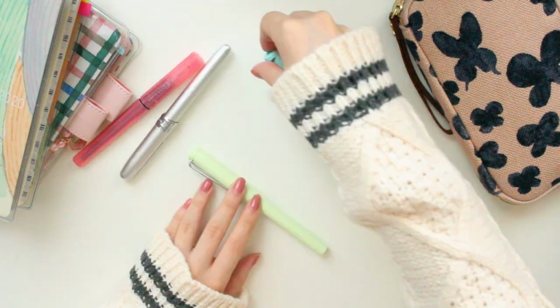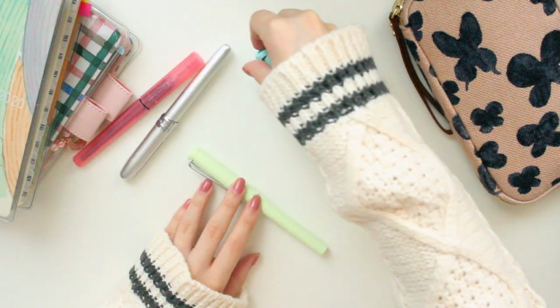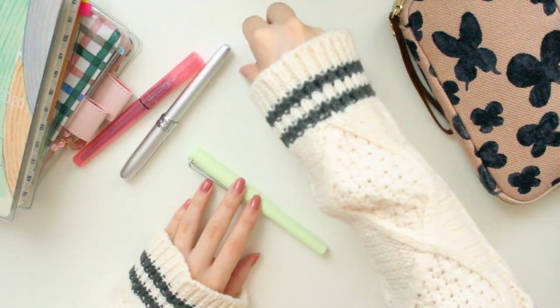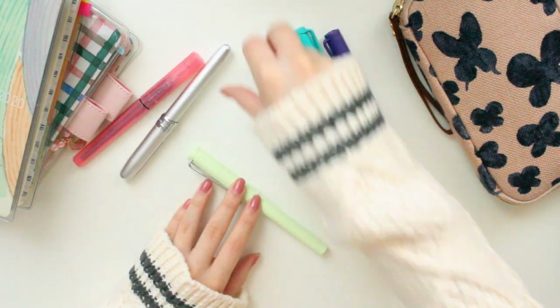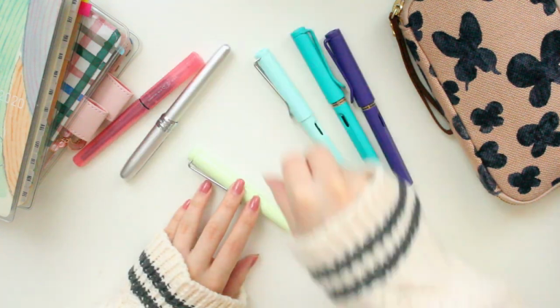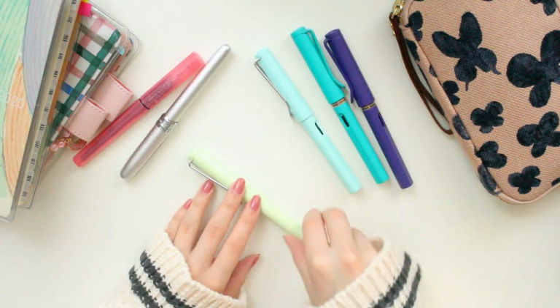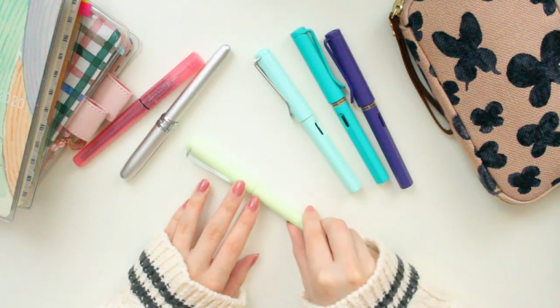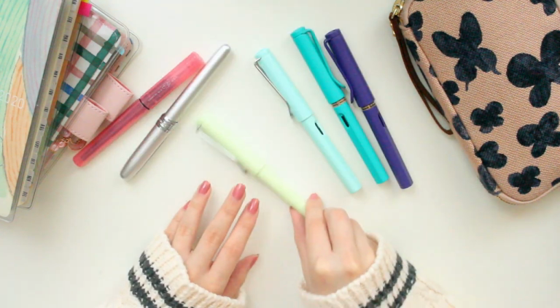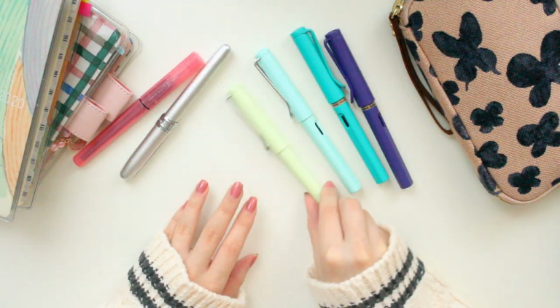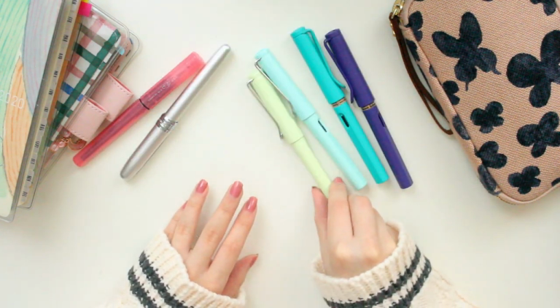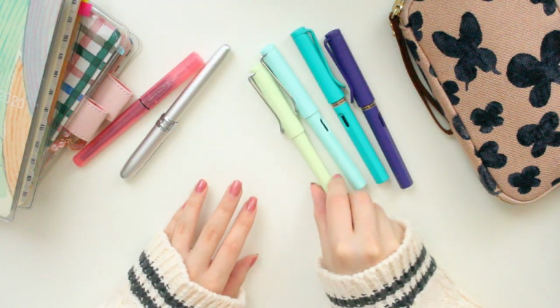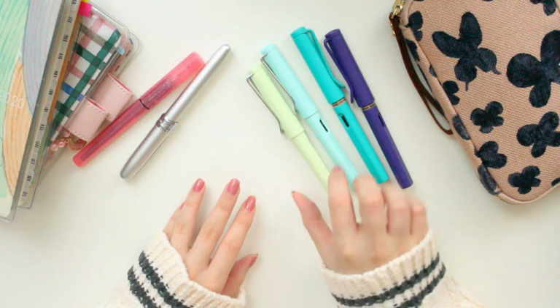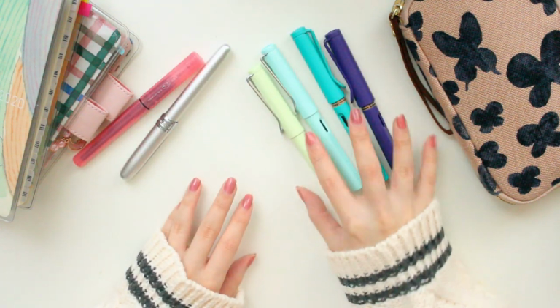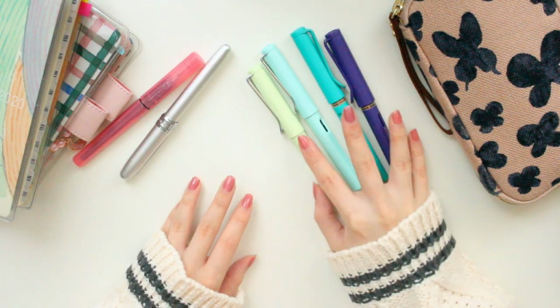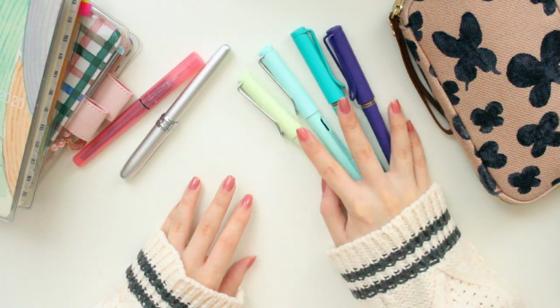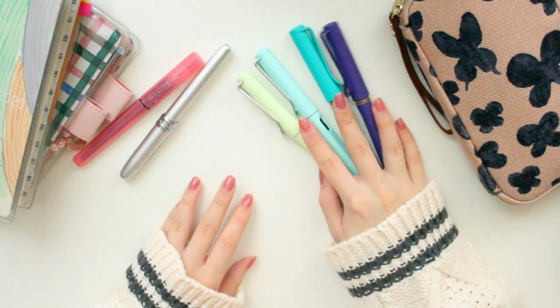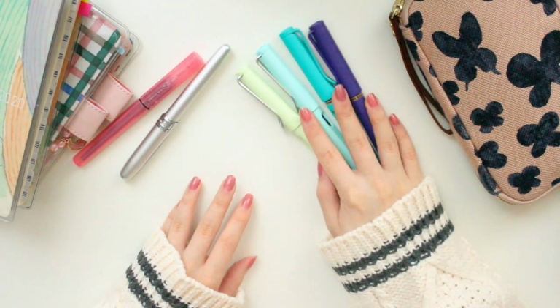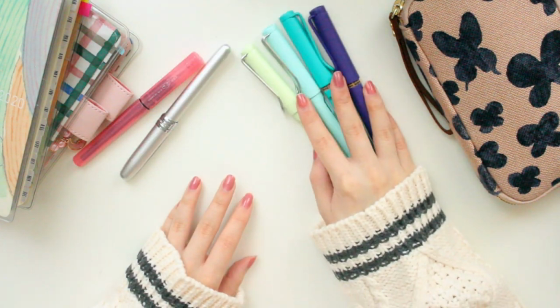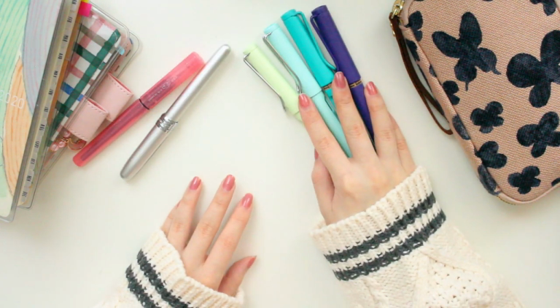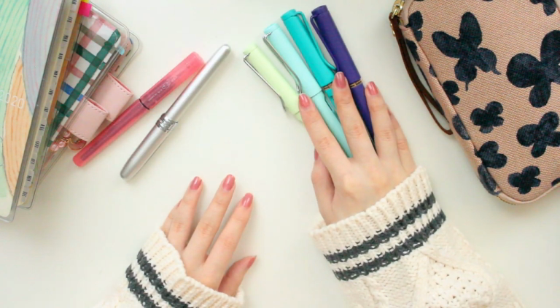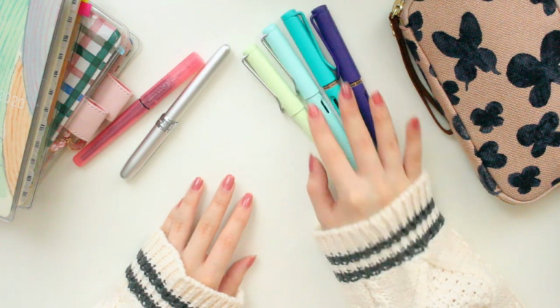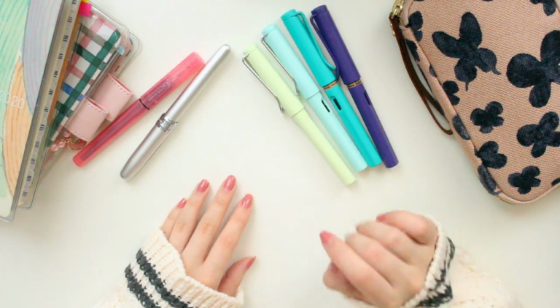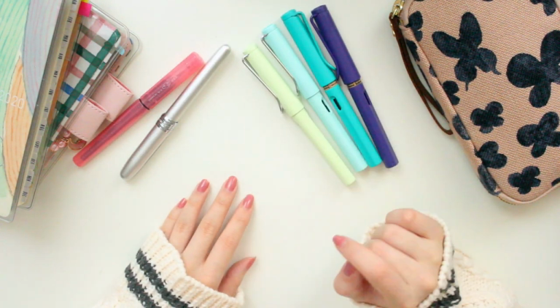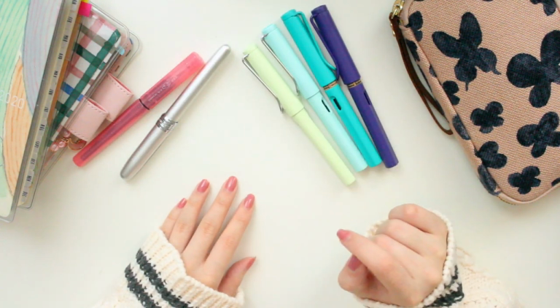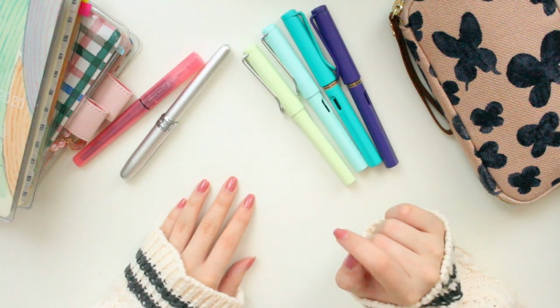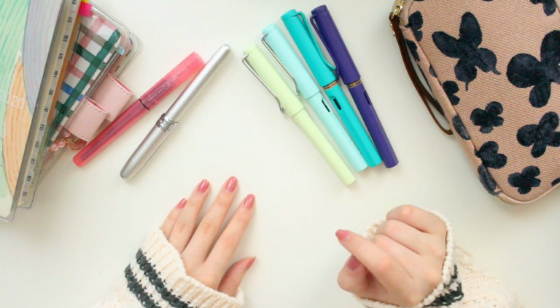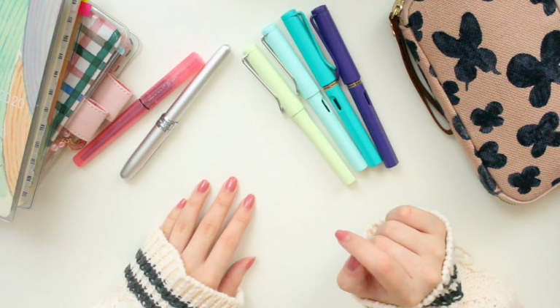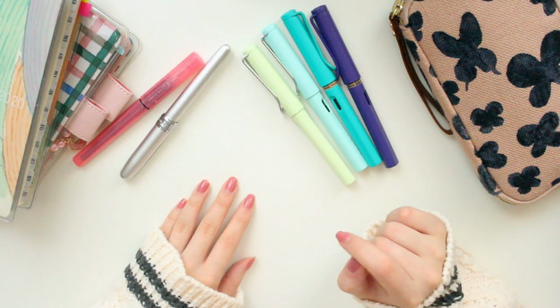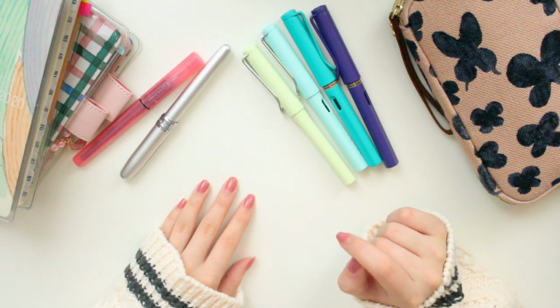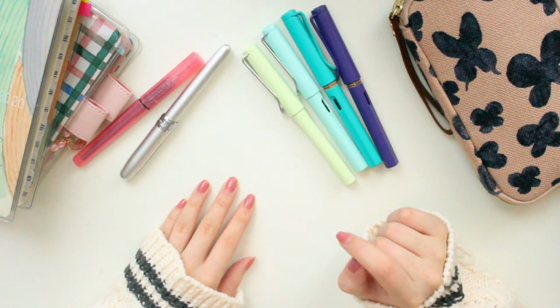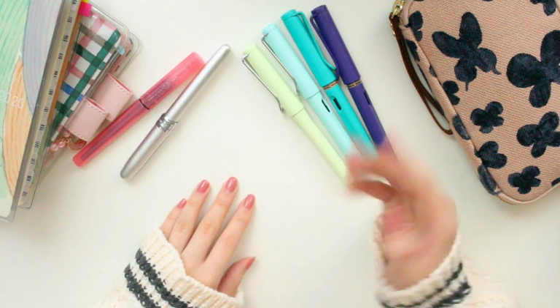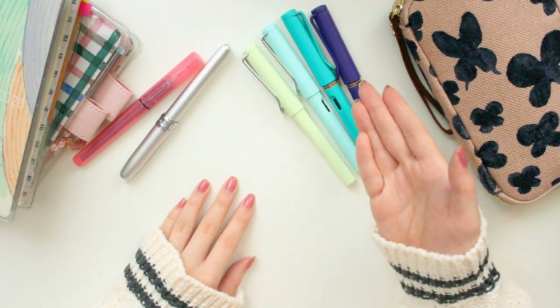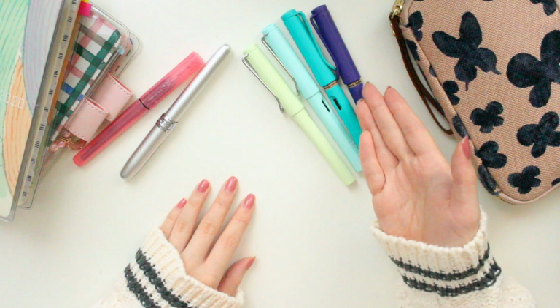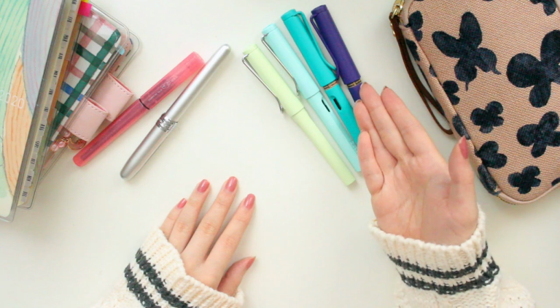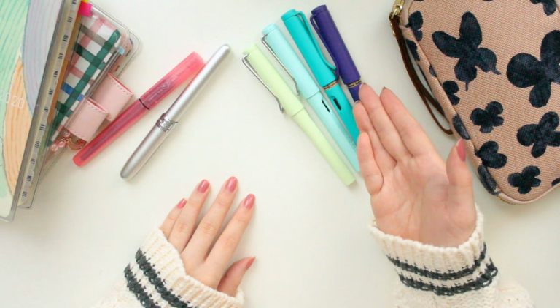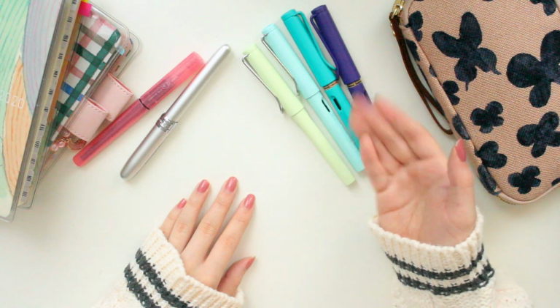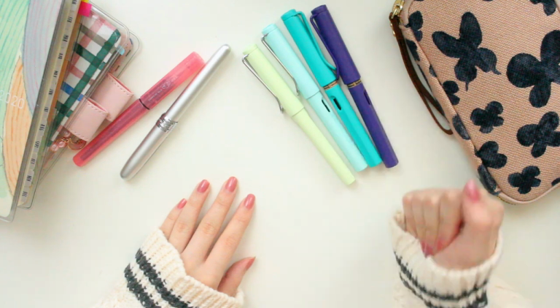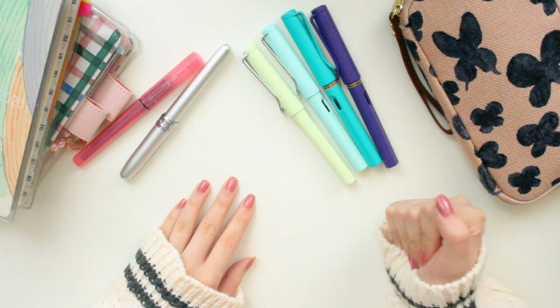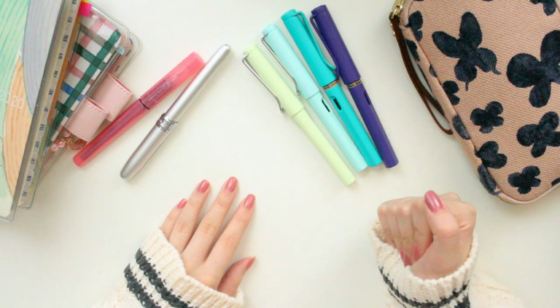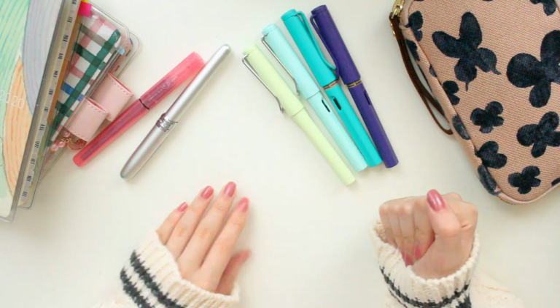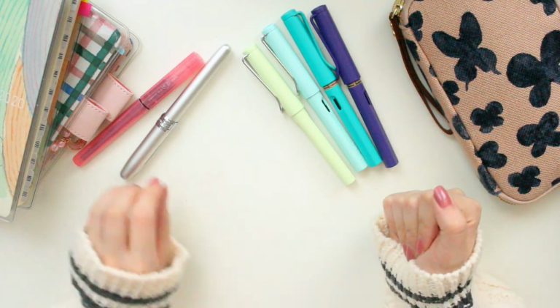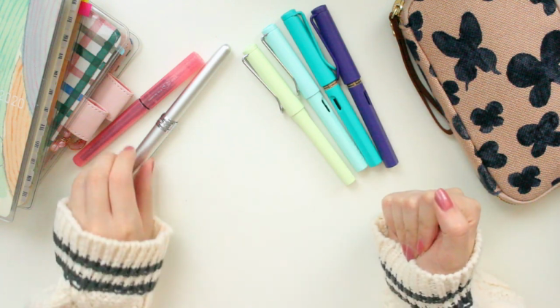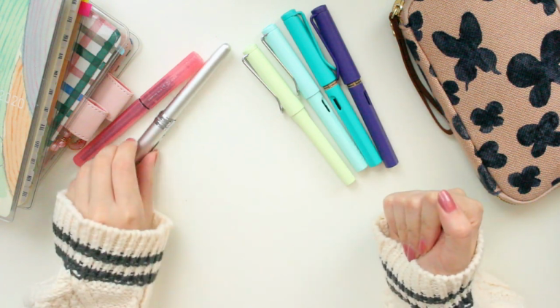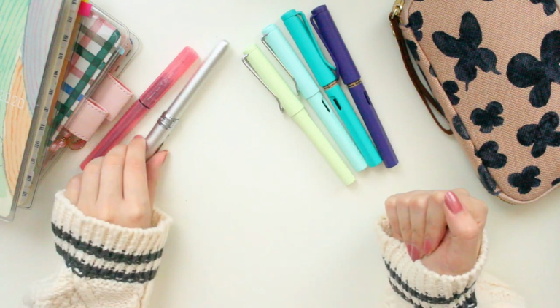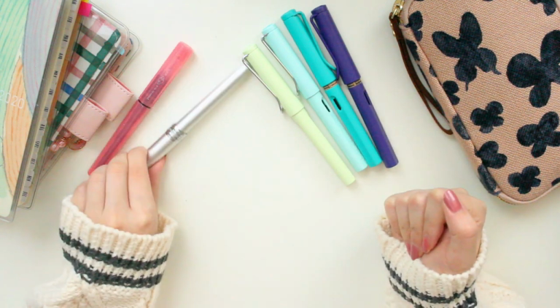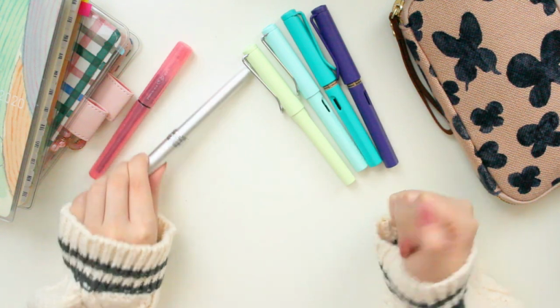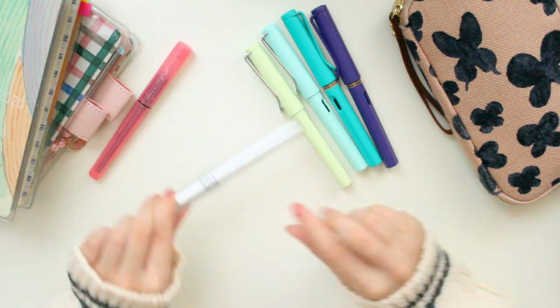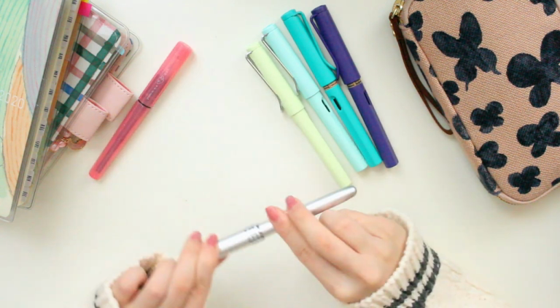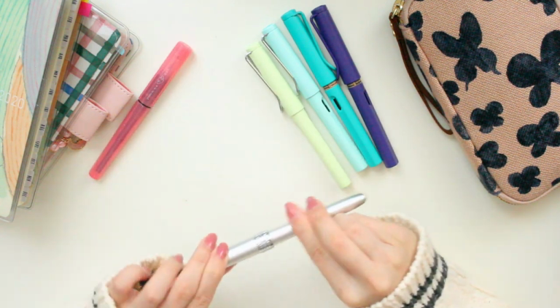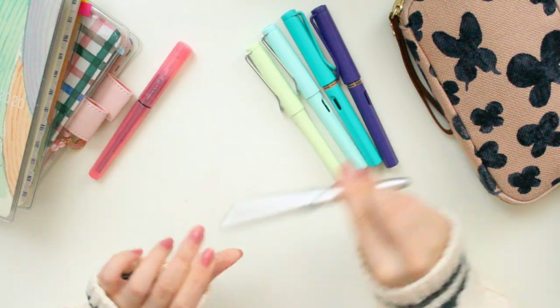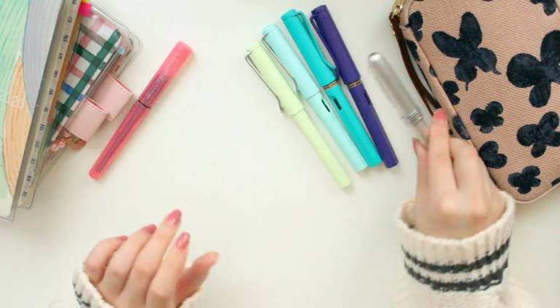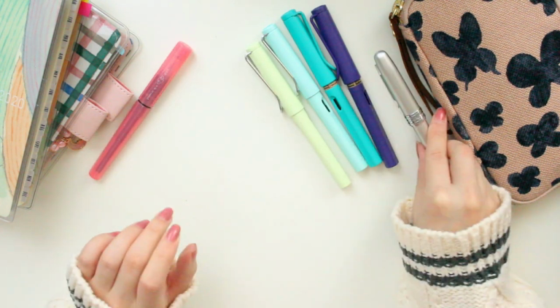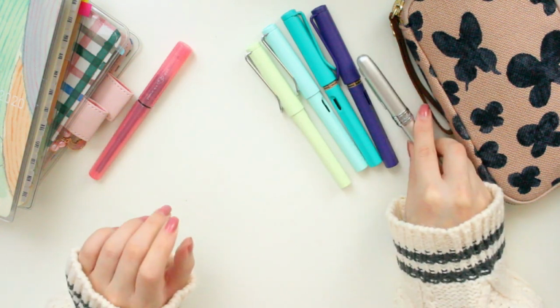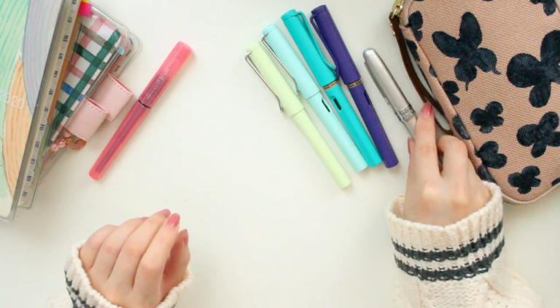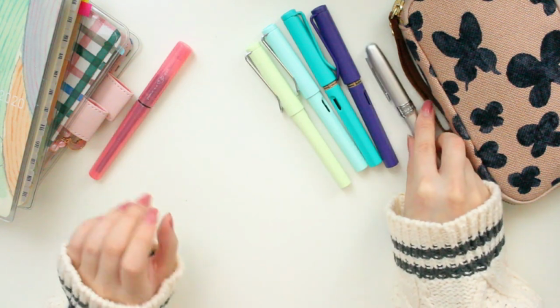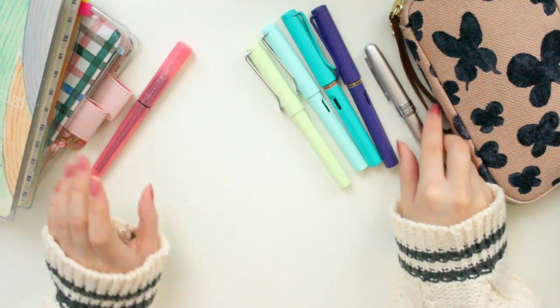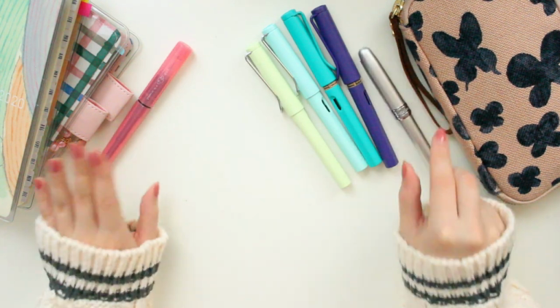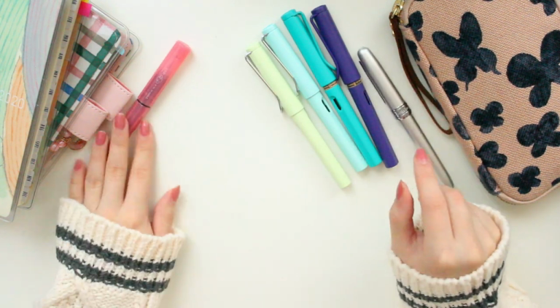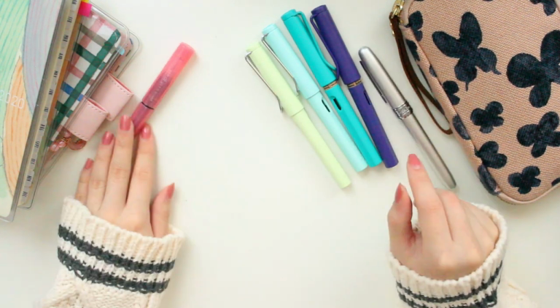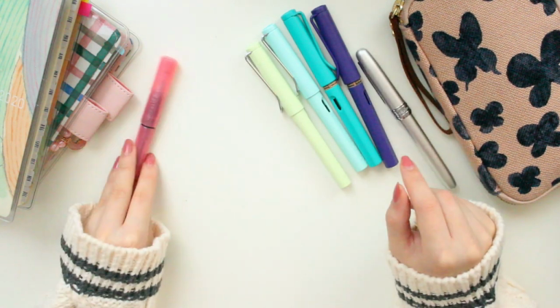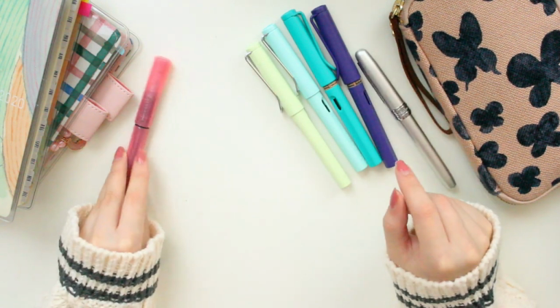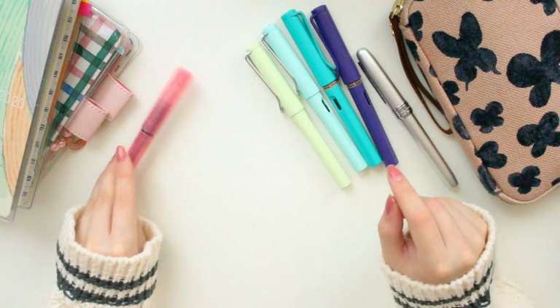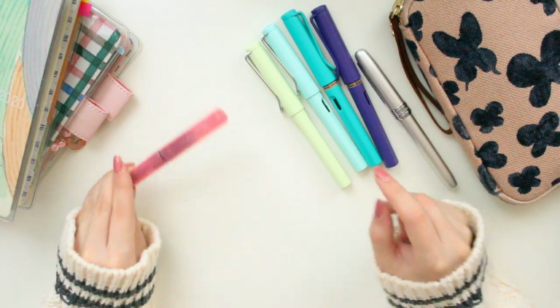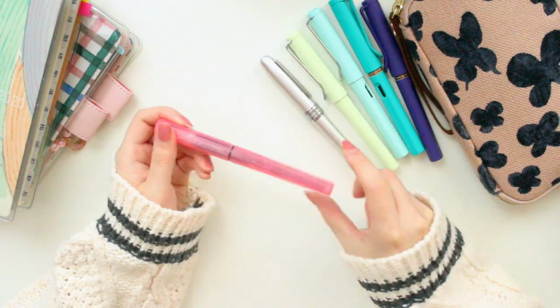But that was my Lamy collection. As you can see, it's starting to grow. Surprisingly I don't have a pink one yet, but I do have one on the way.